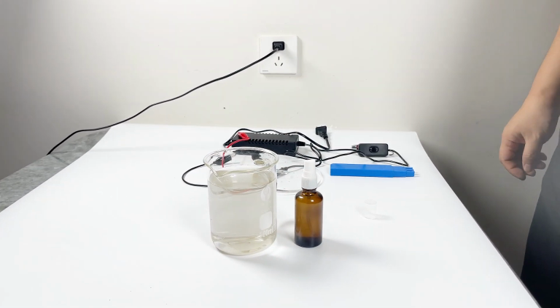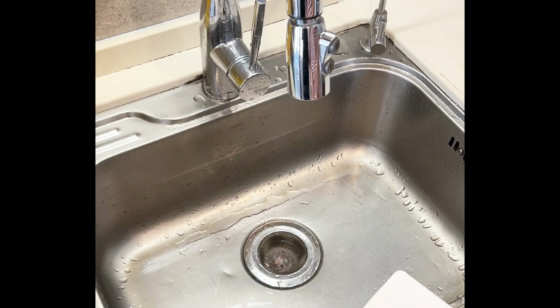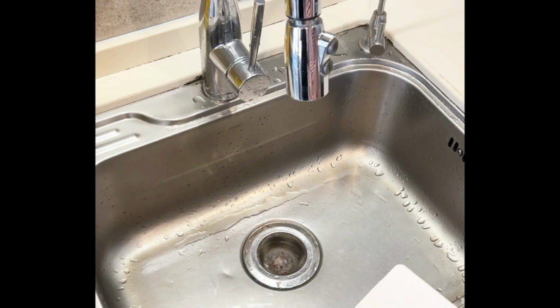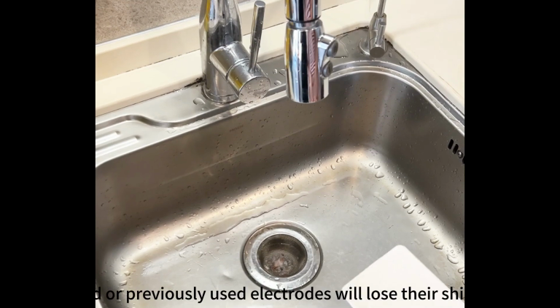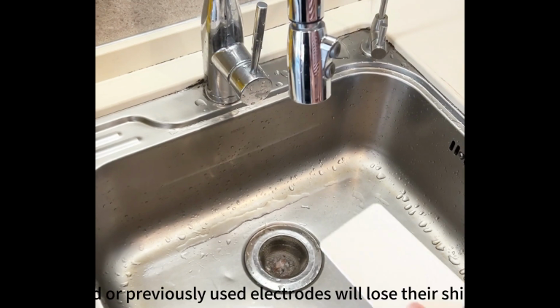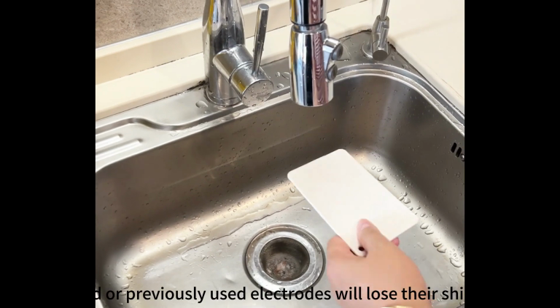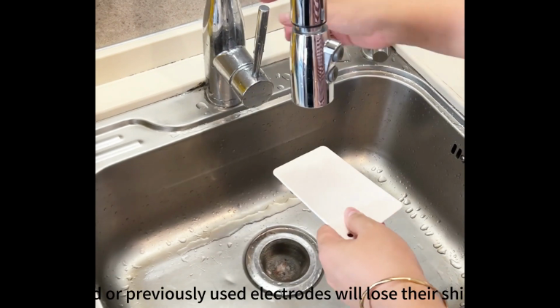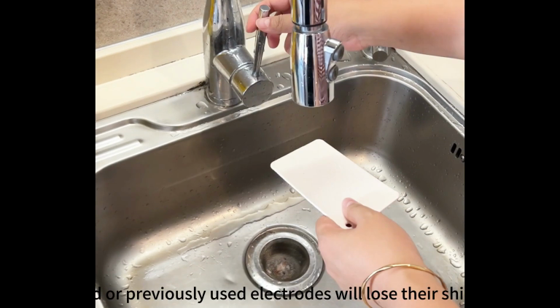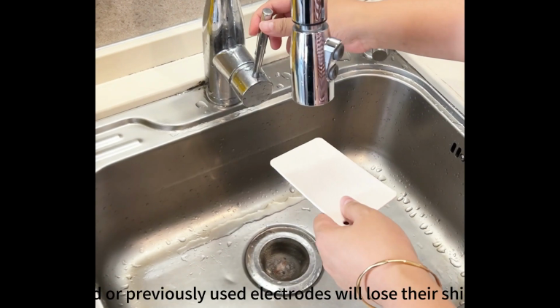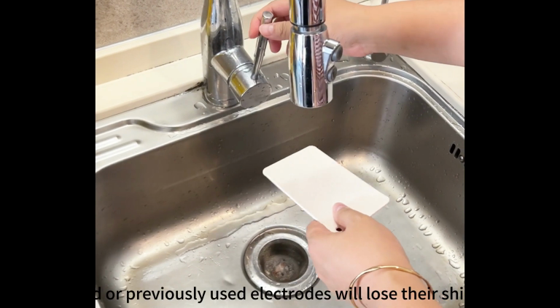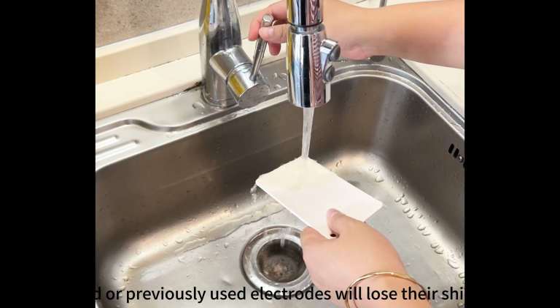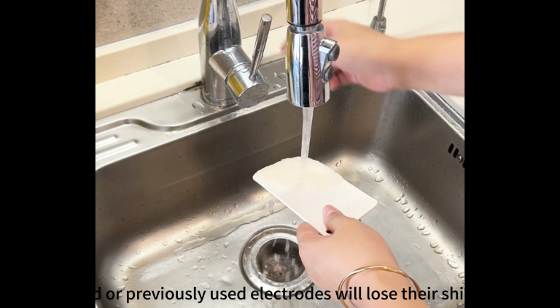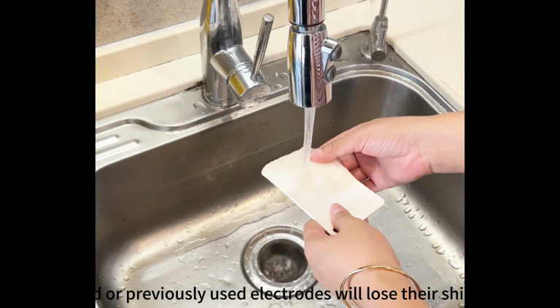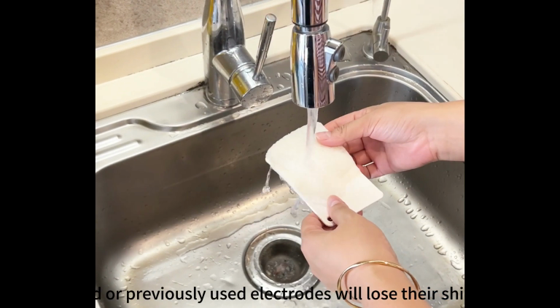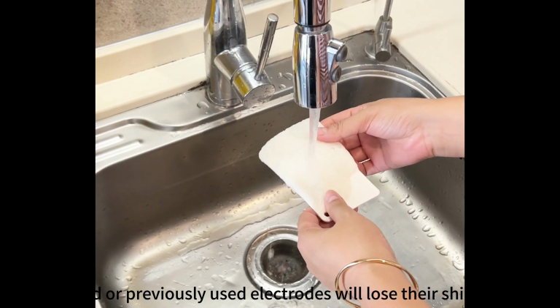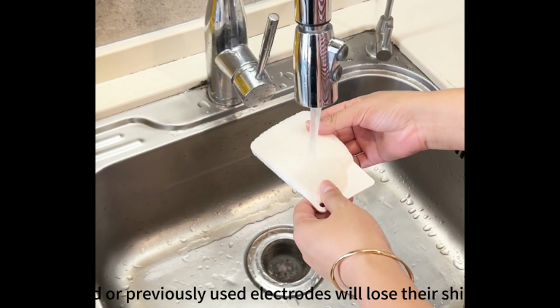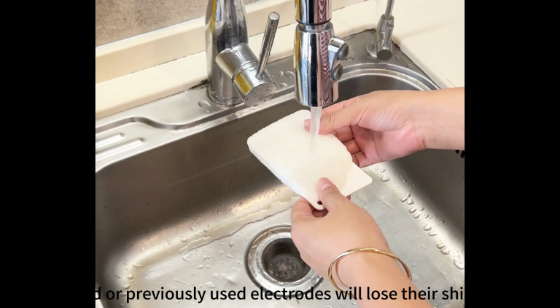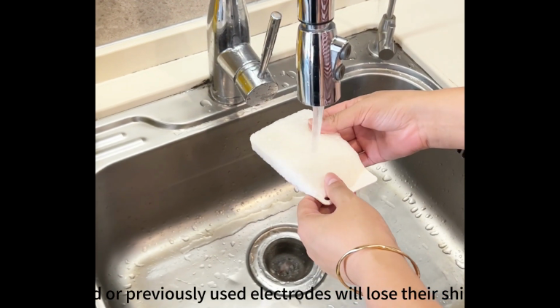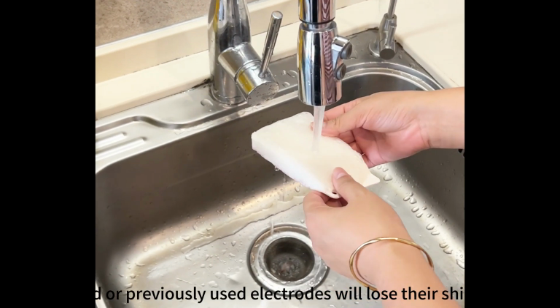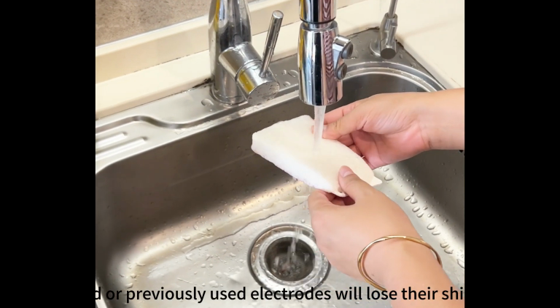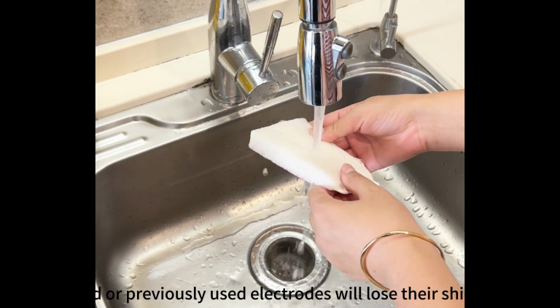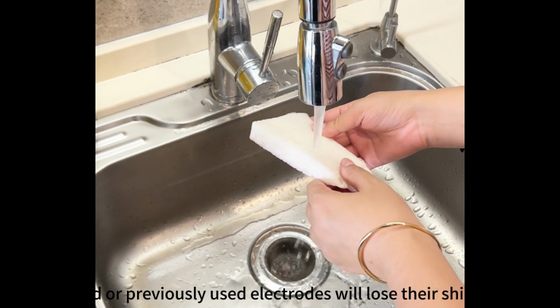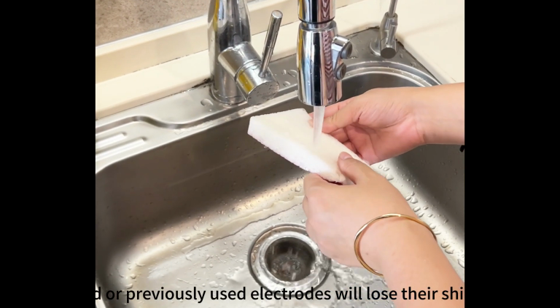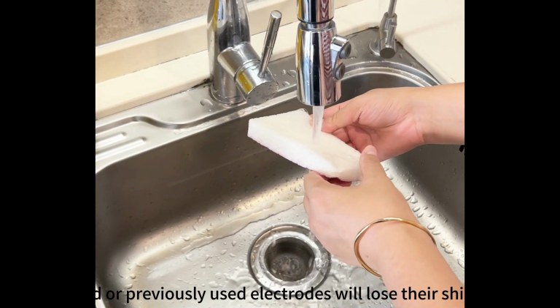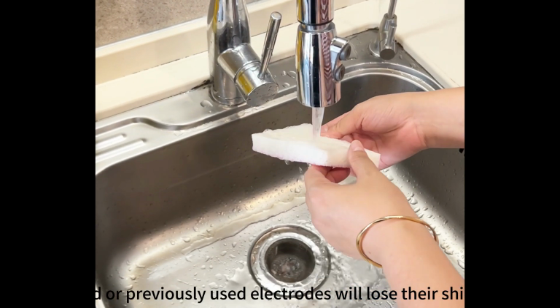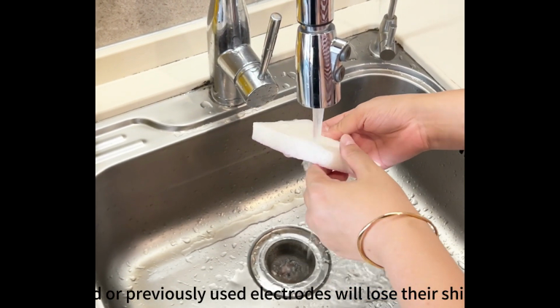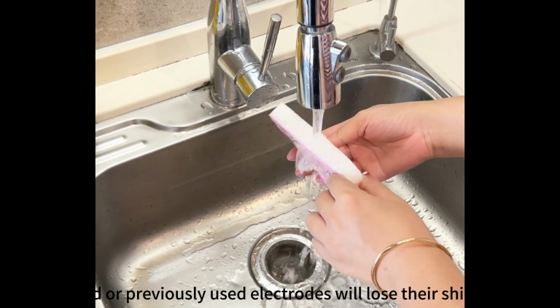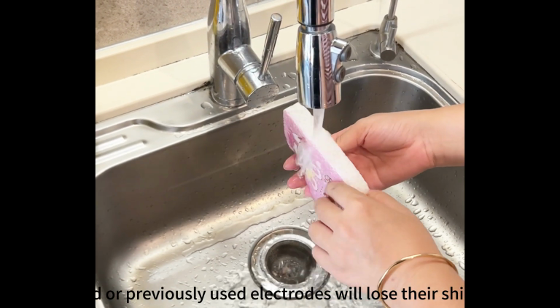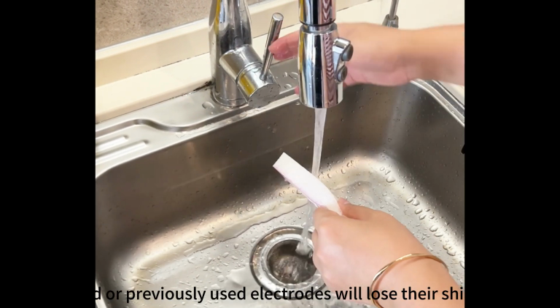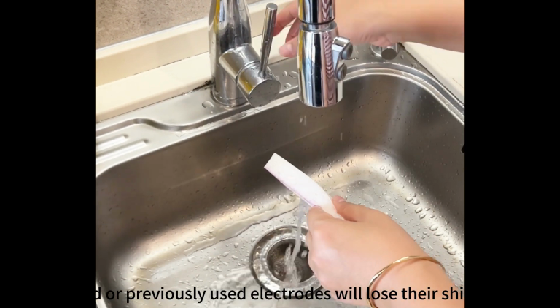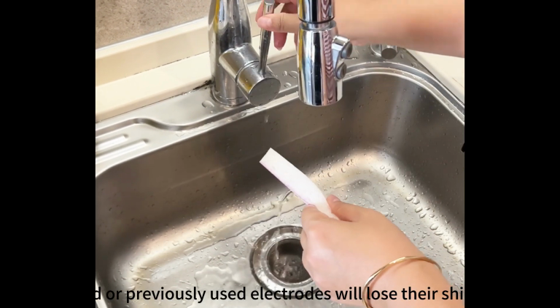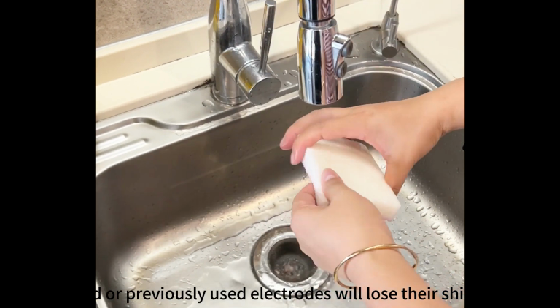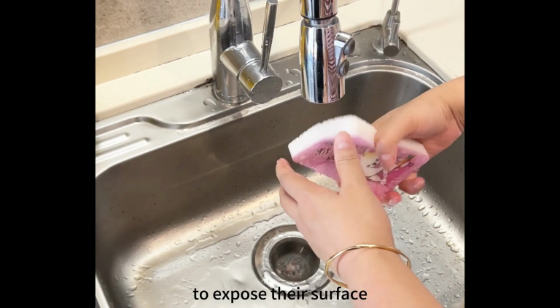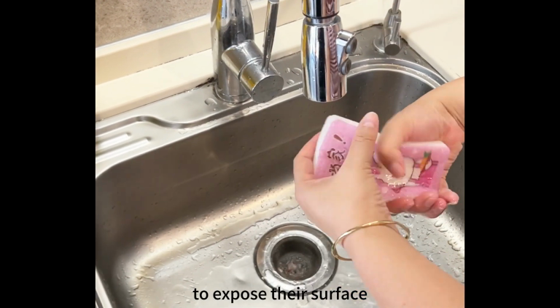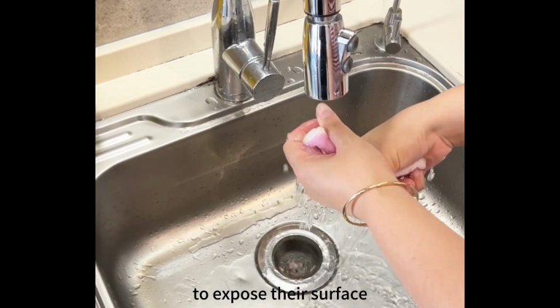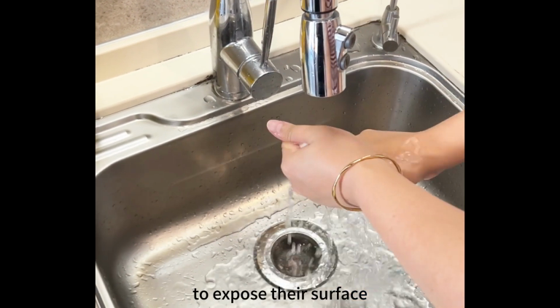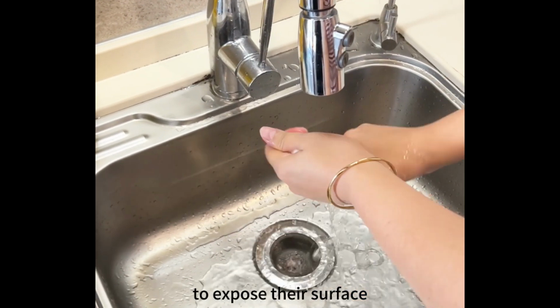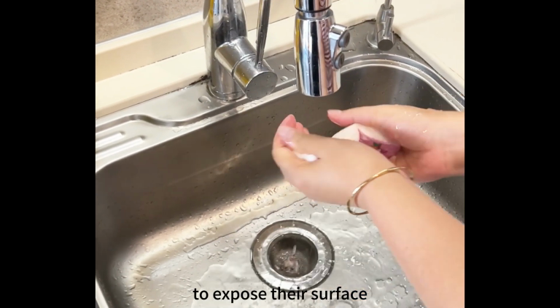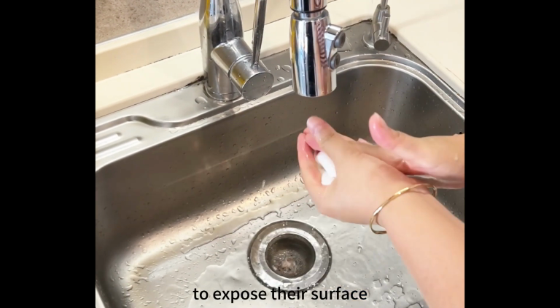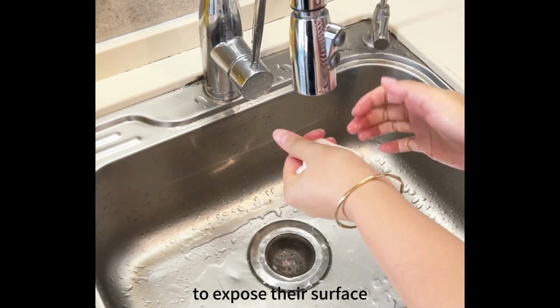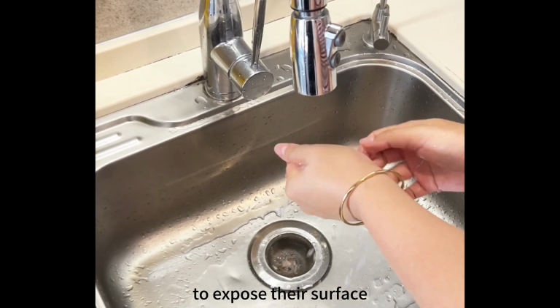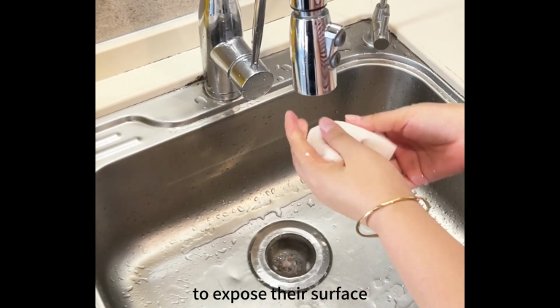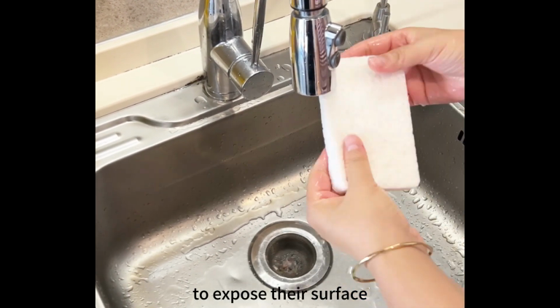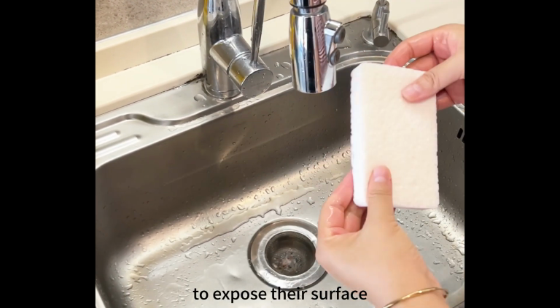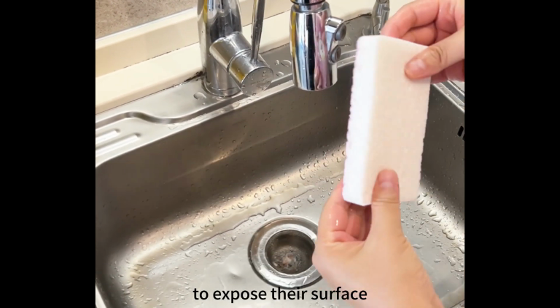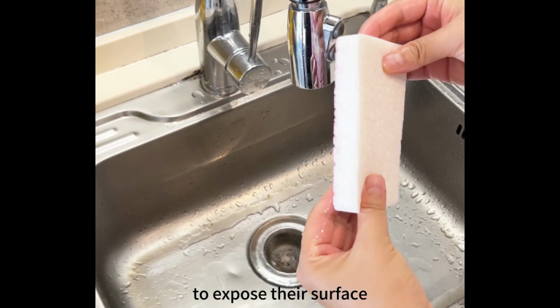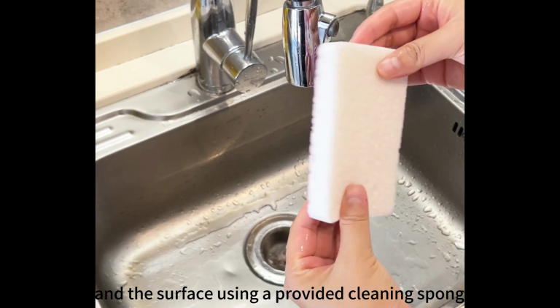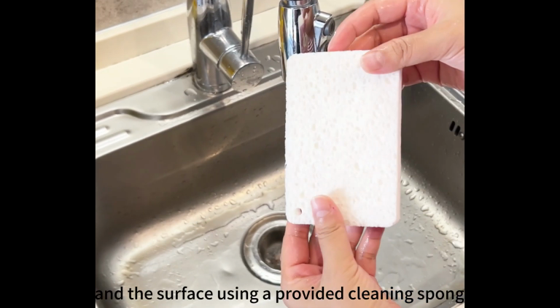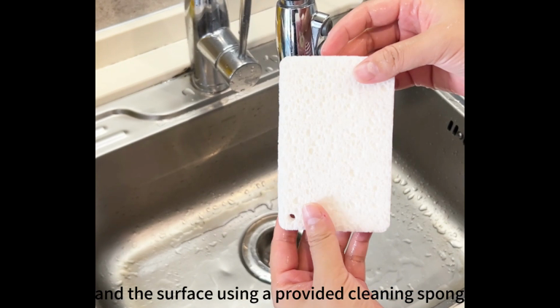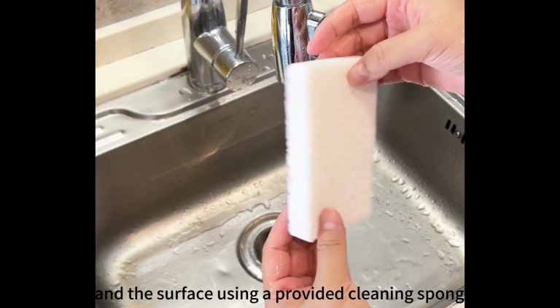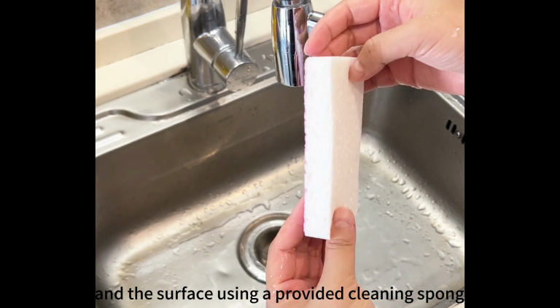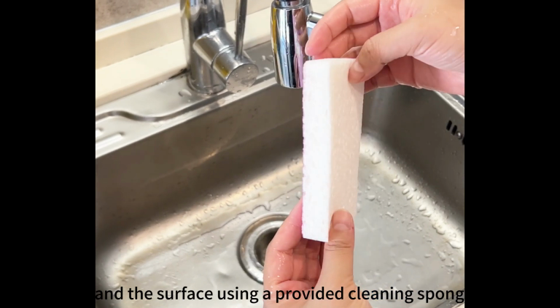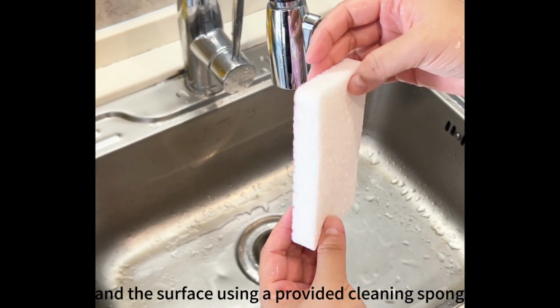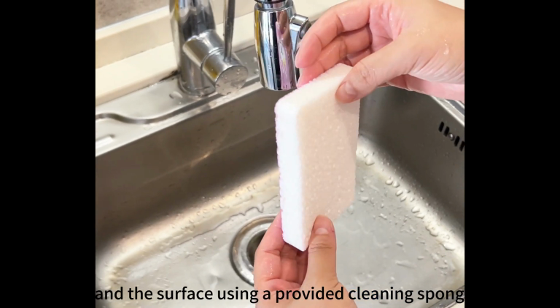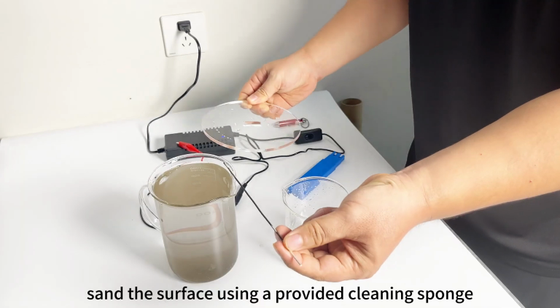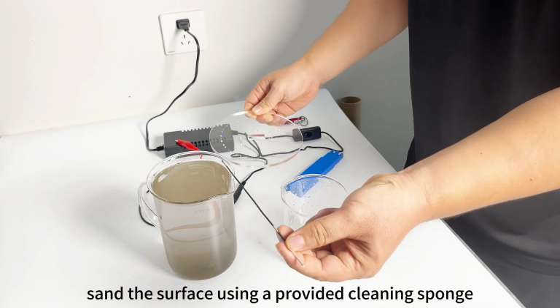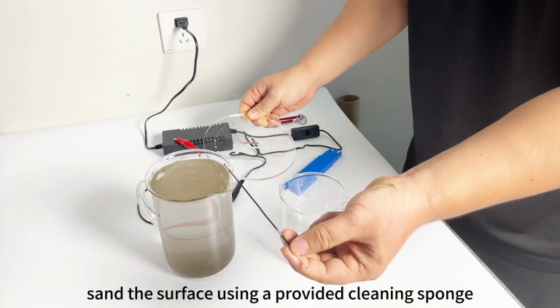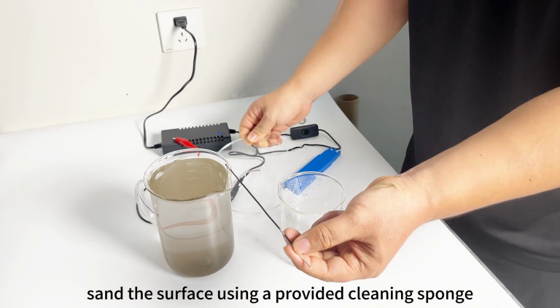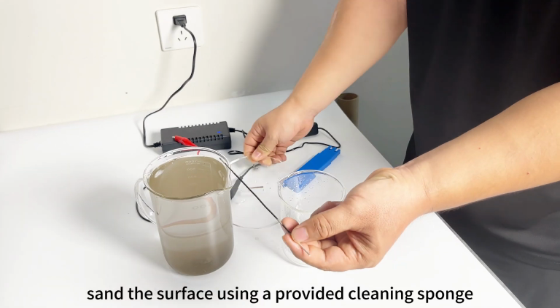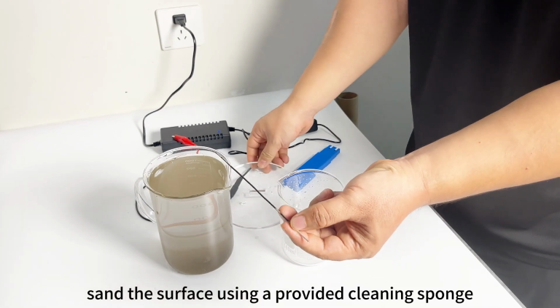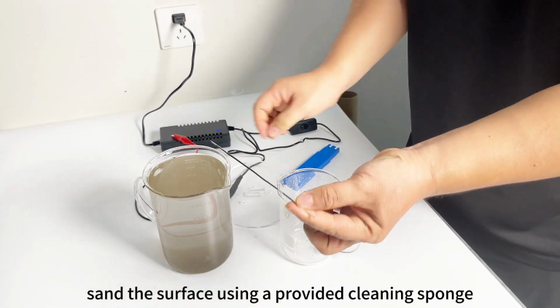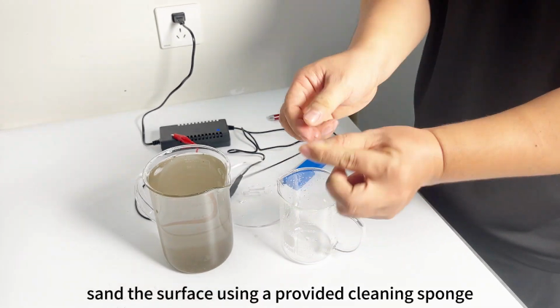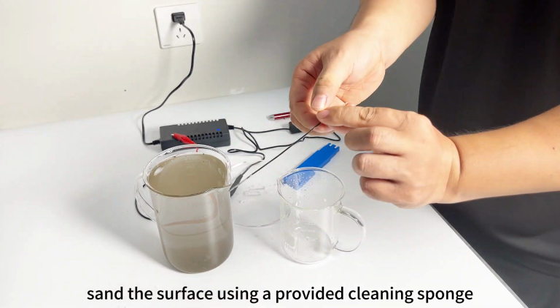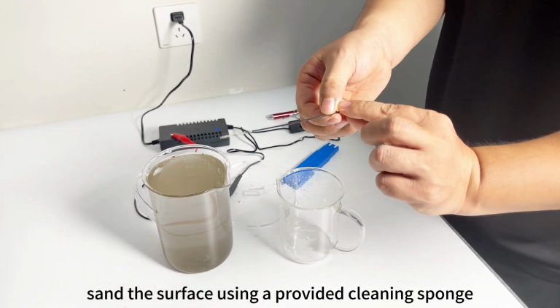Old or previously used electrodes will lose their shine. To expose their surface, sand the surface of the electrodes before use.